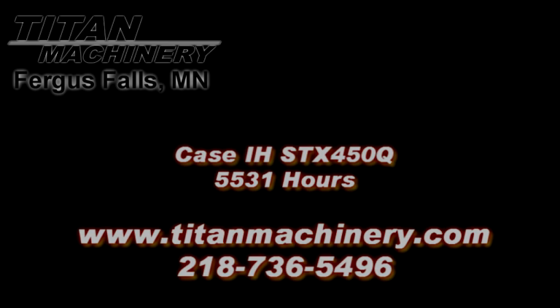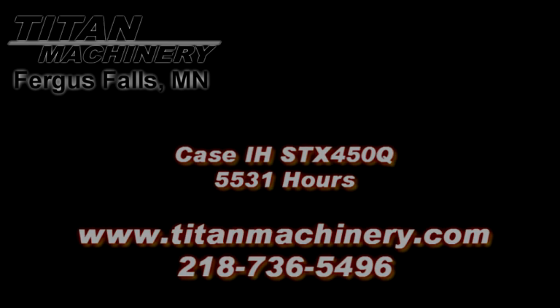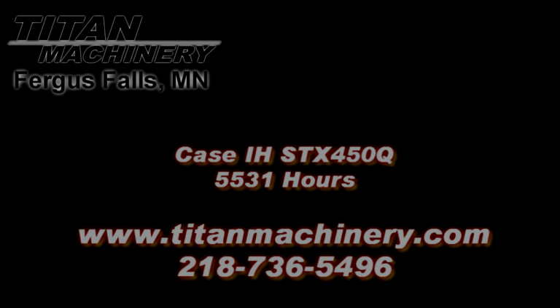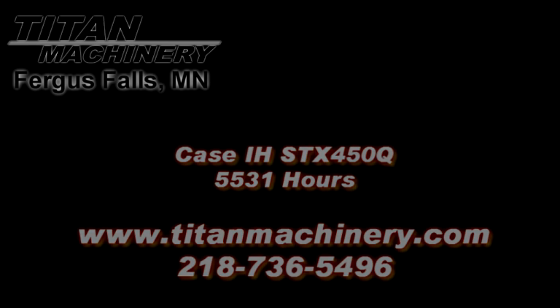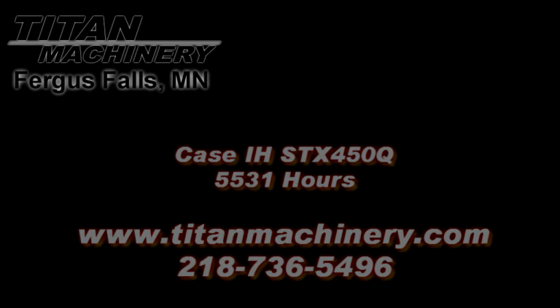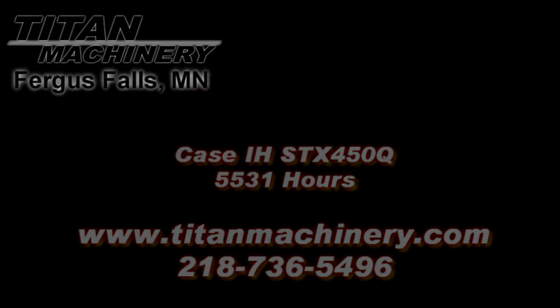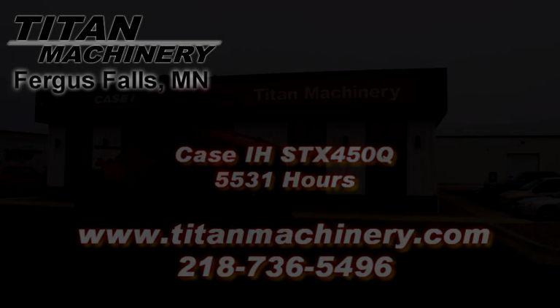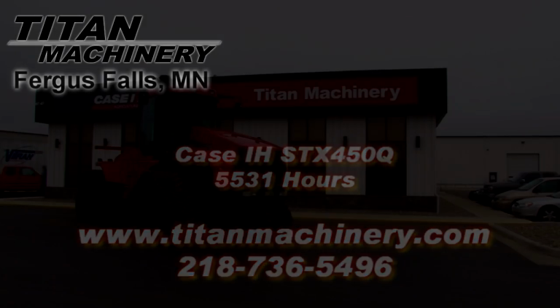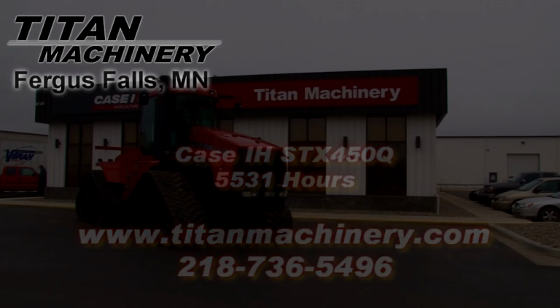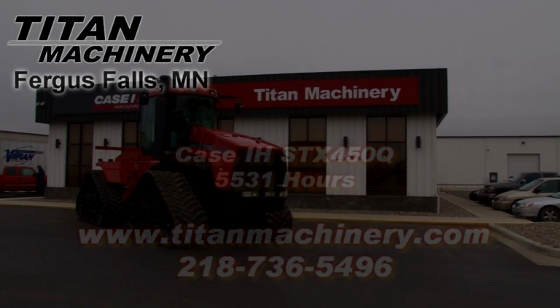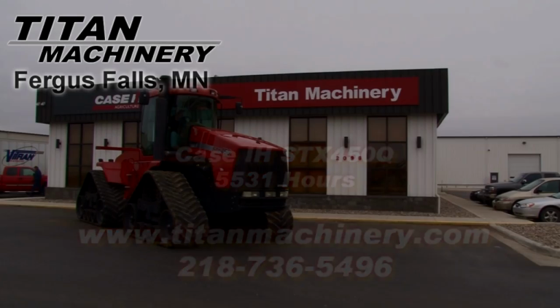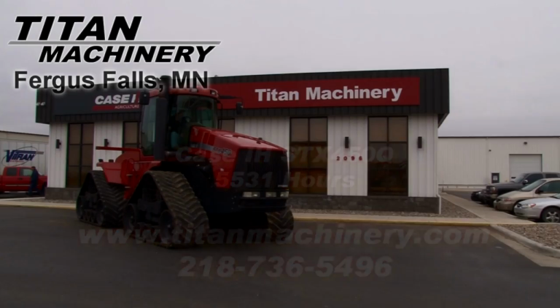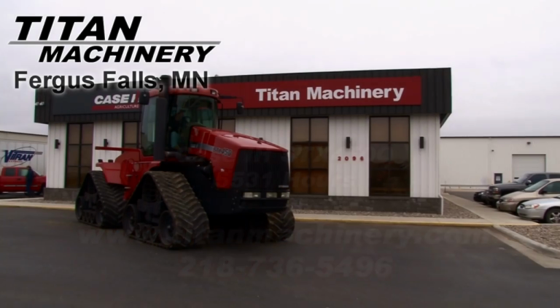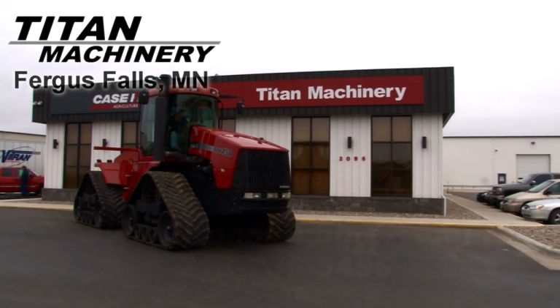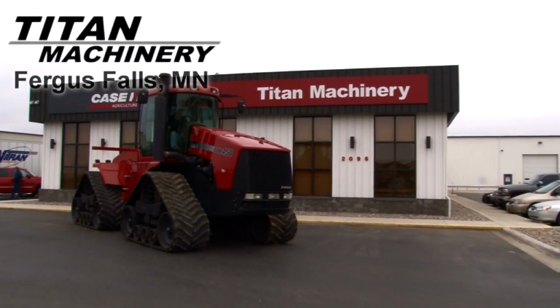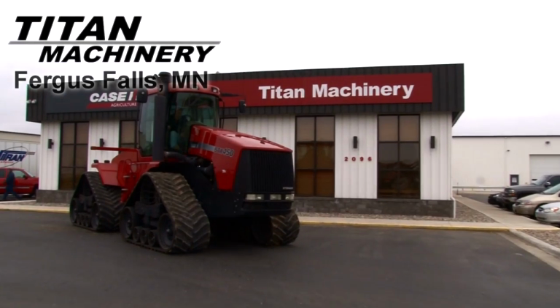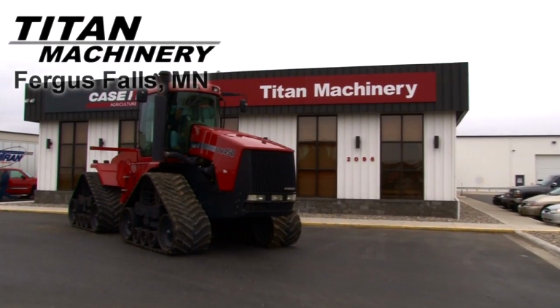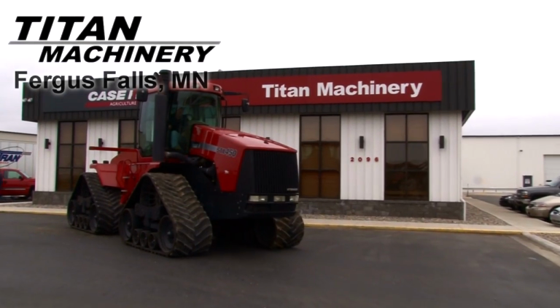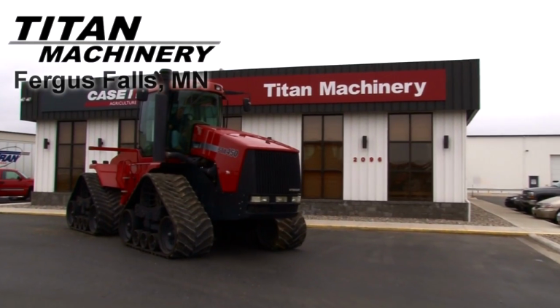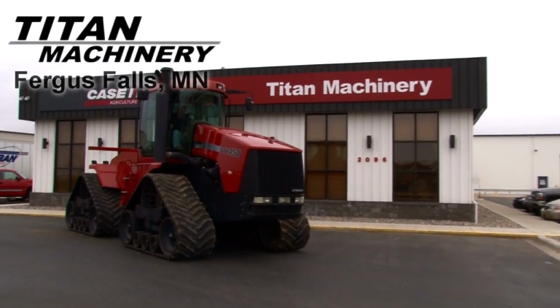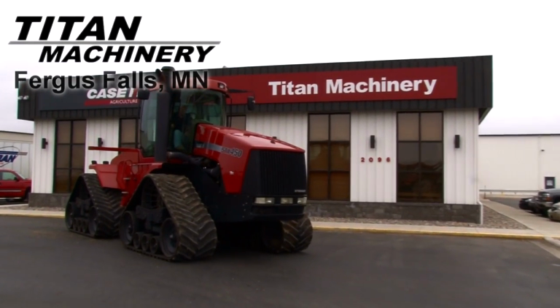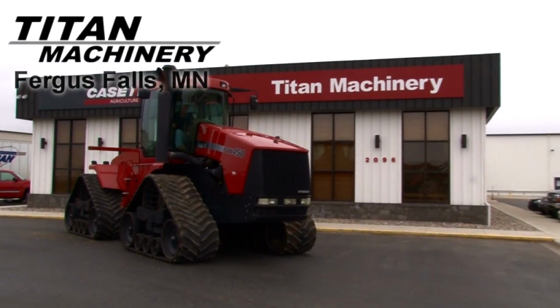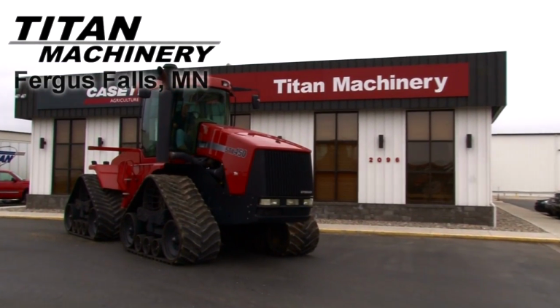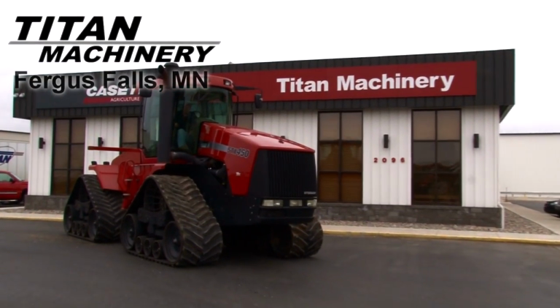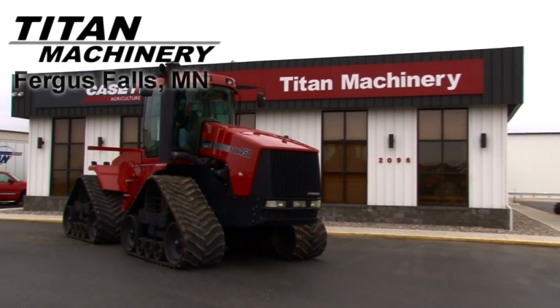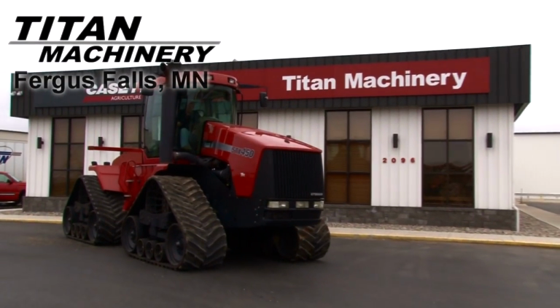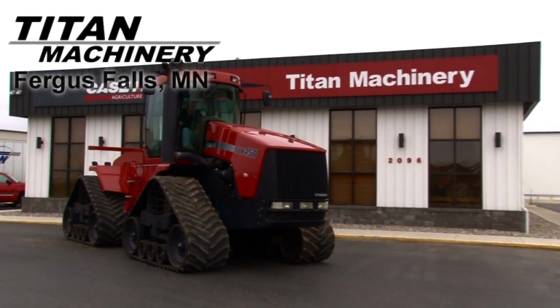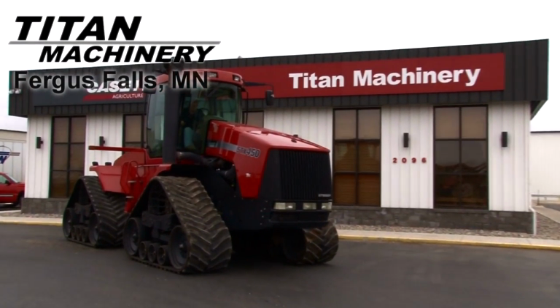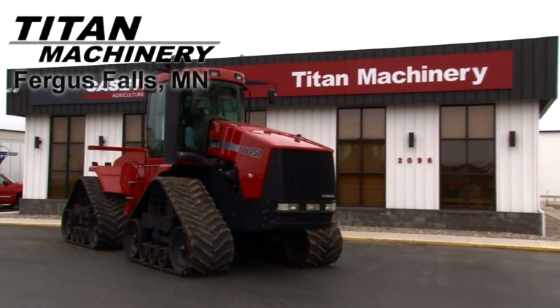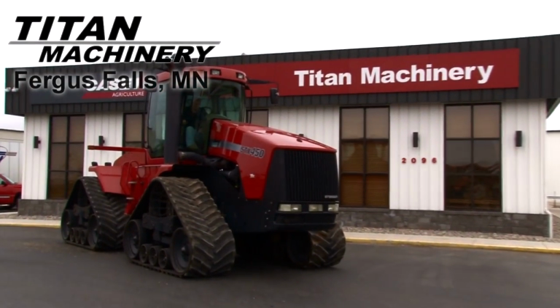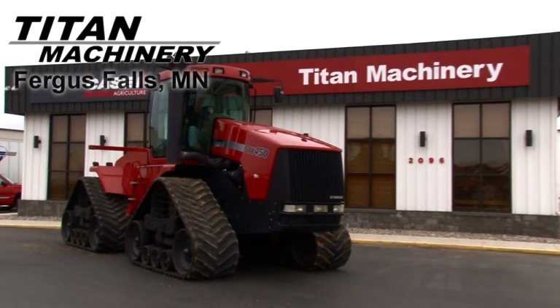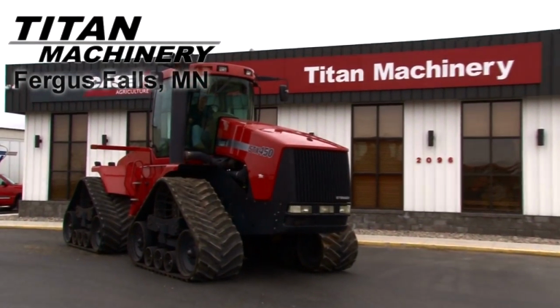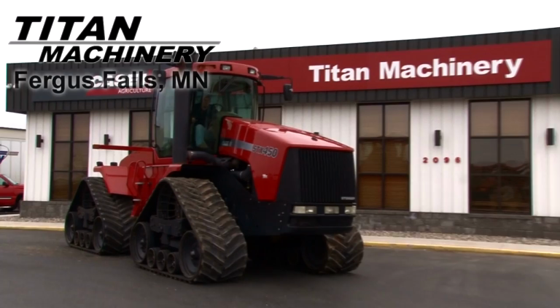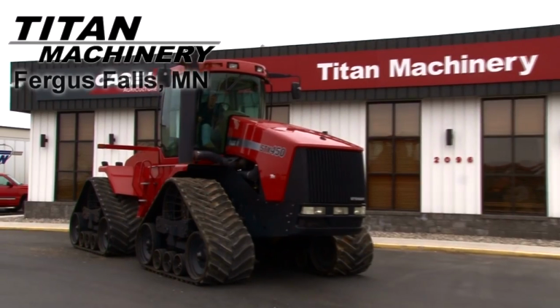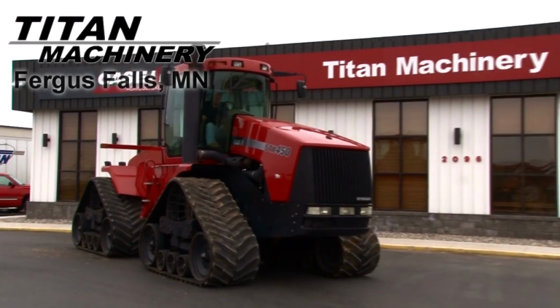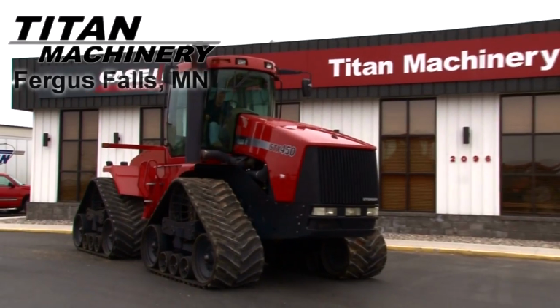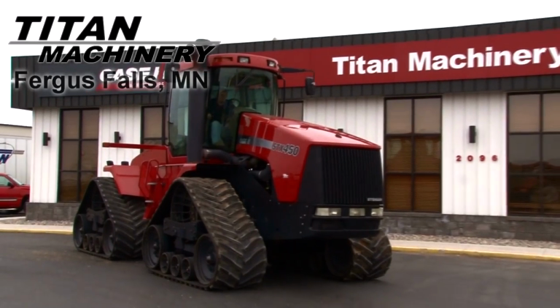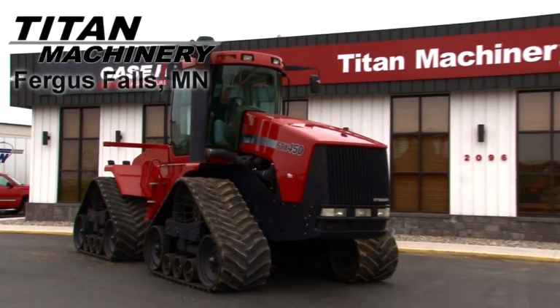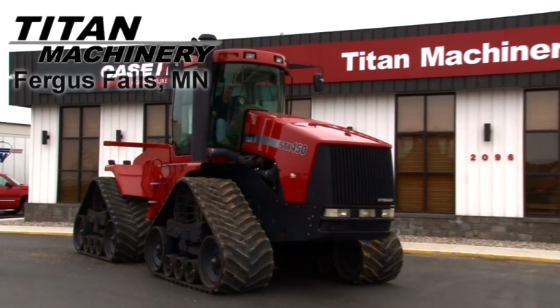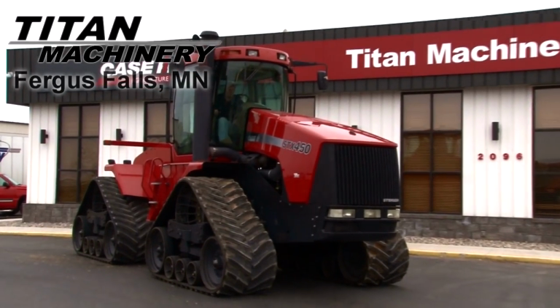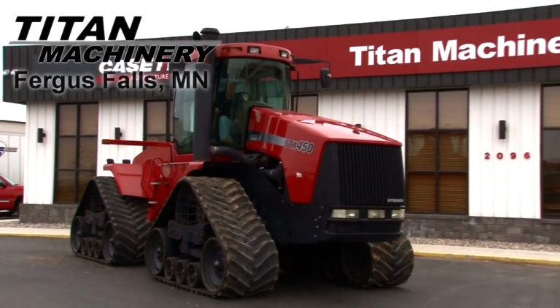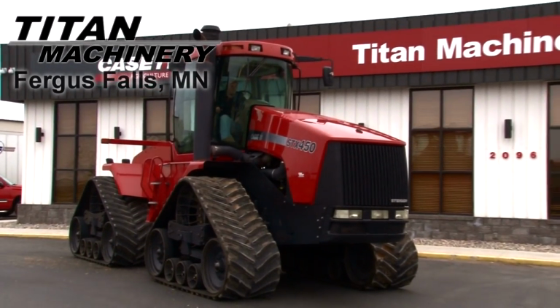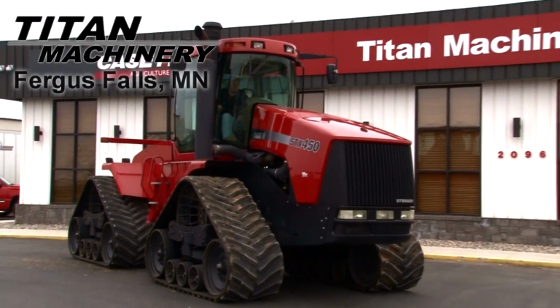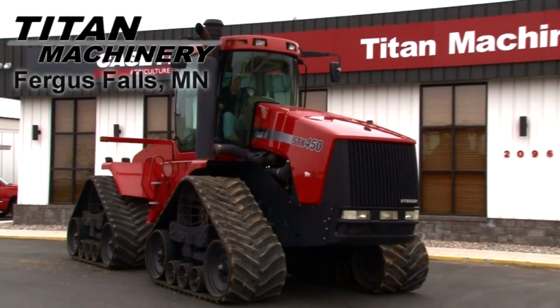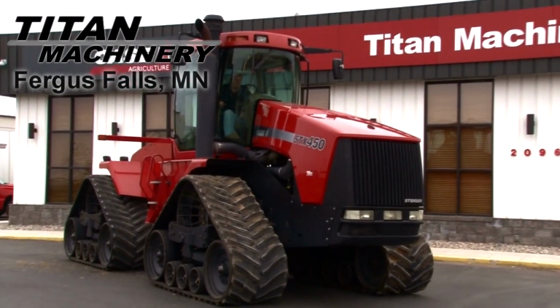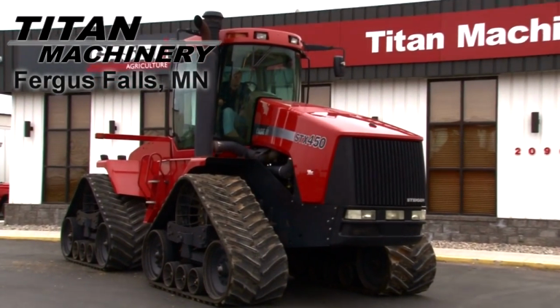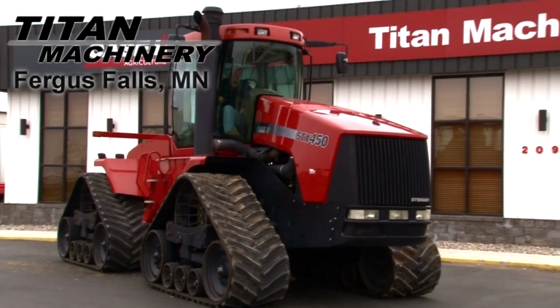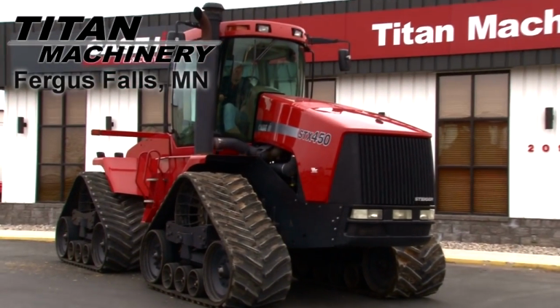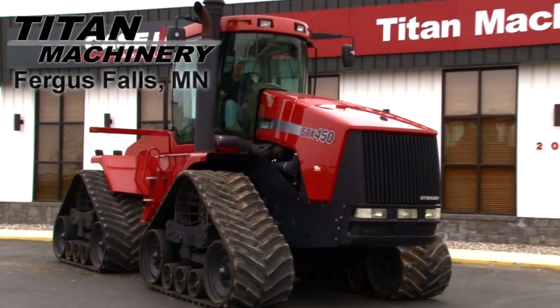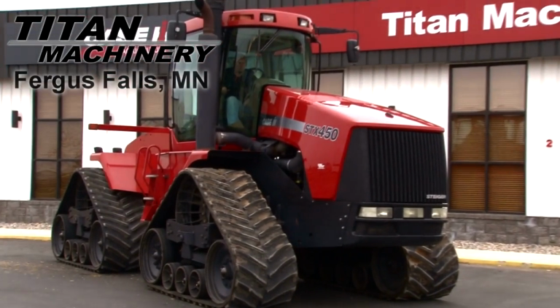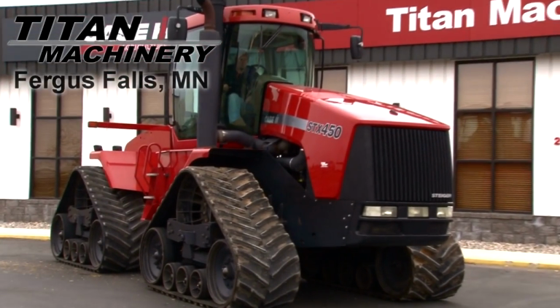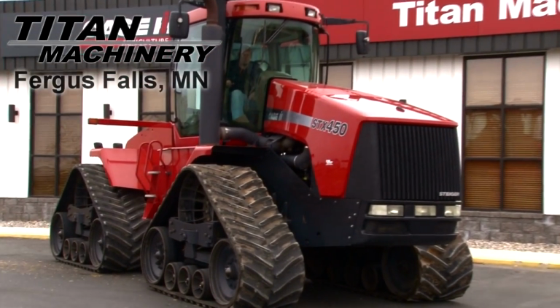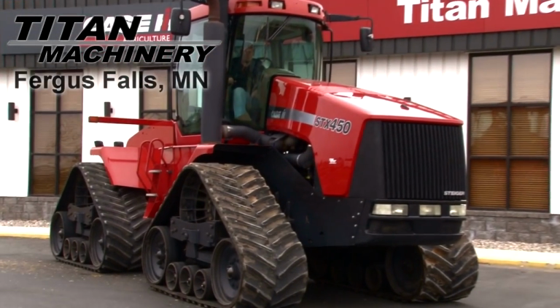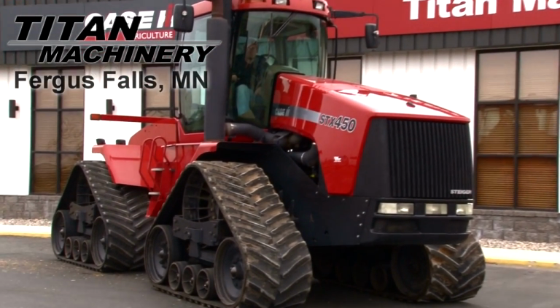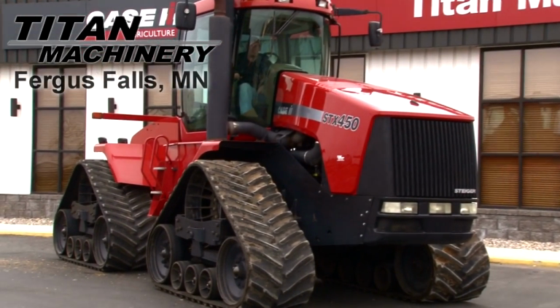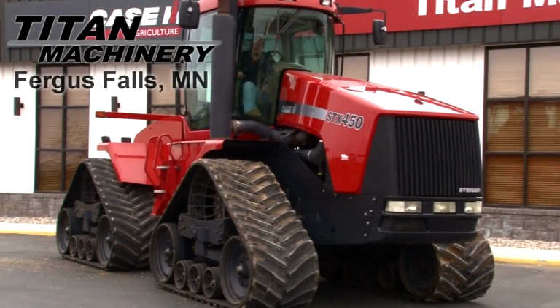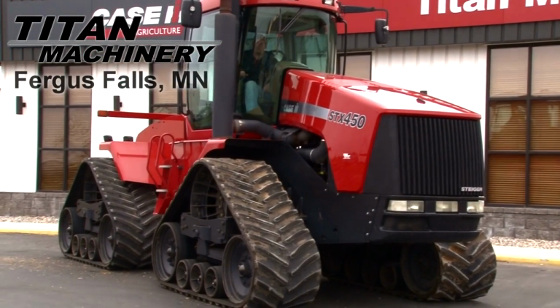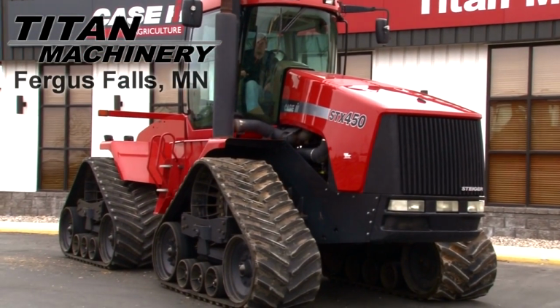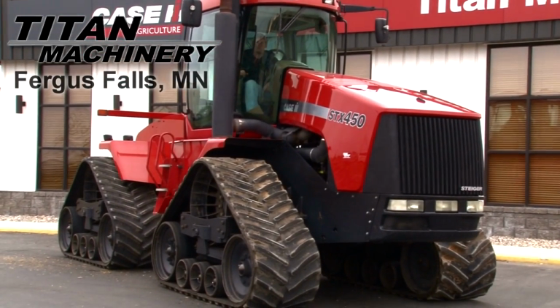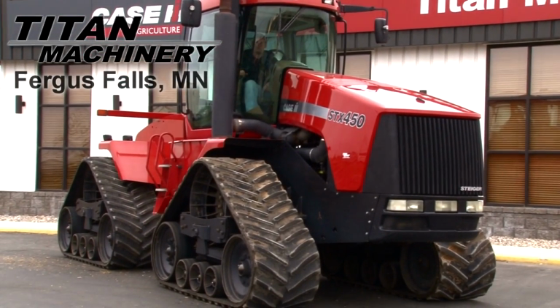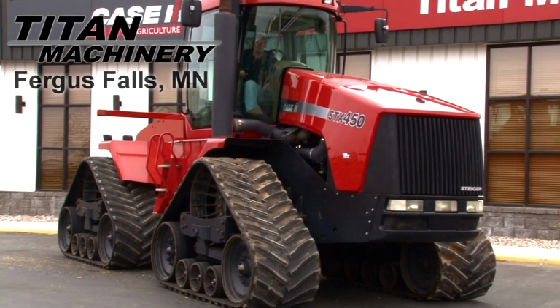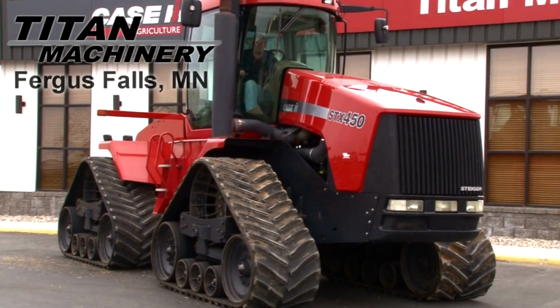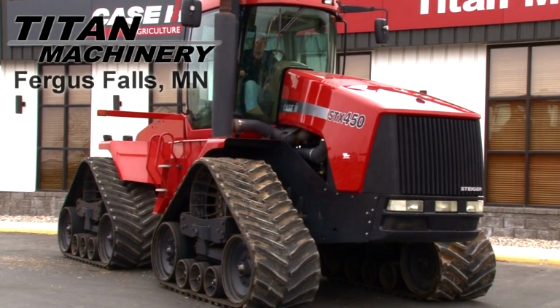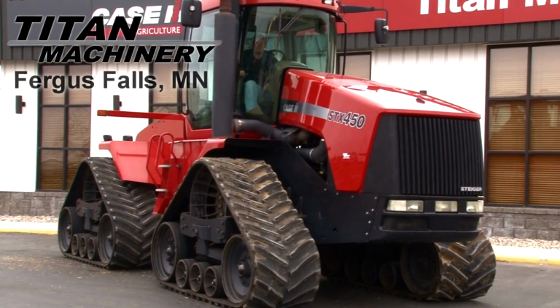Available now at Titan Machinery of Fergus Falls, we have a Case IH STX 450 Quad Track with 5,531 hours.